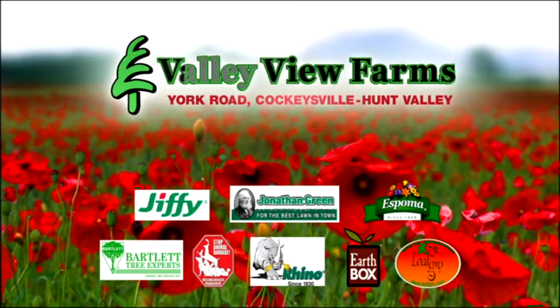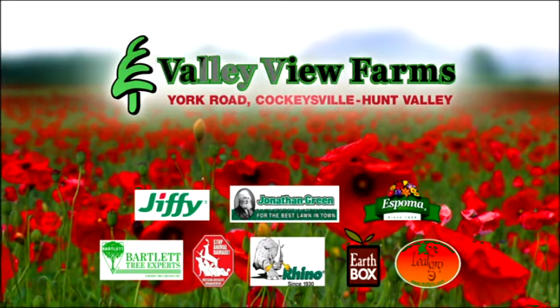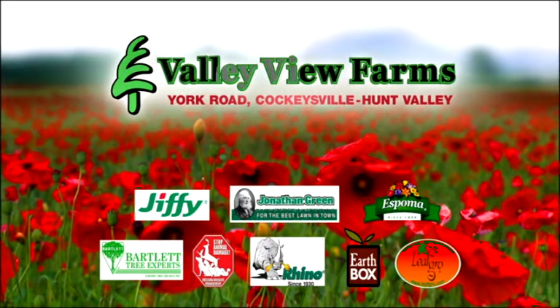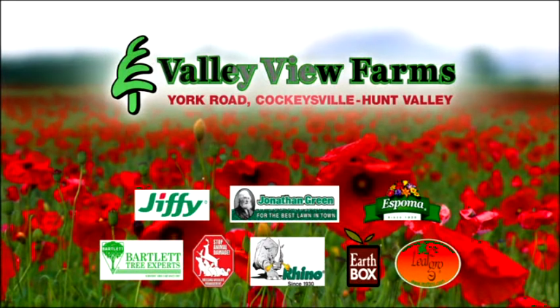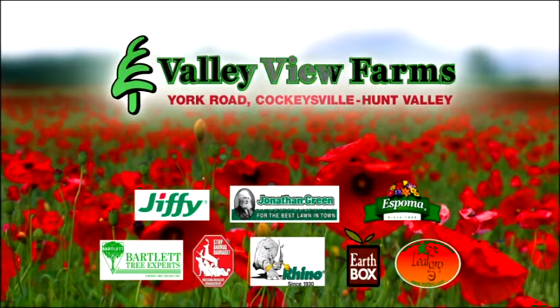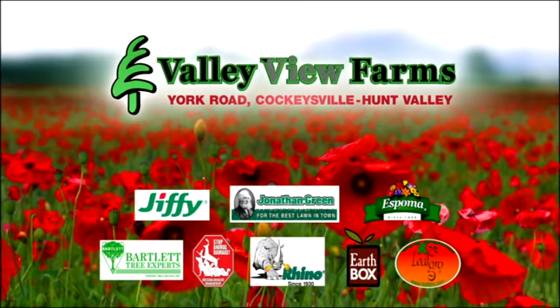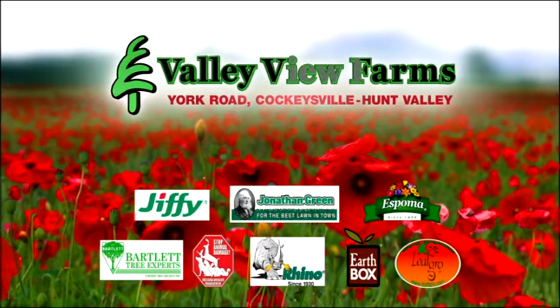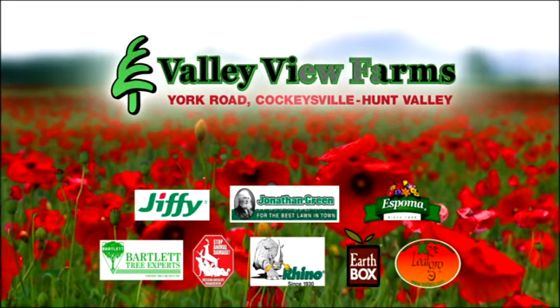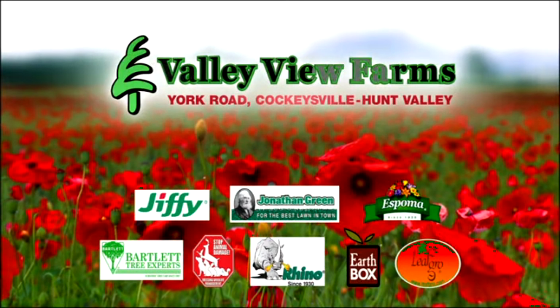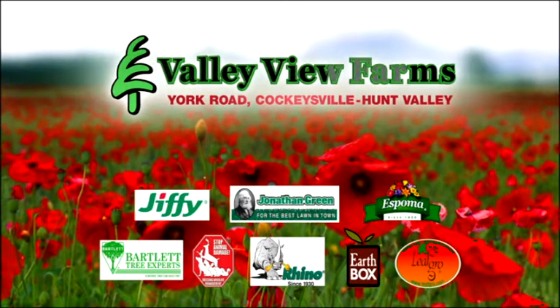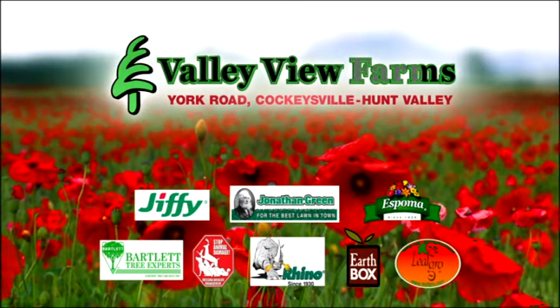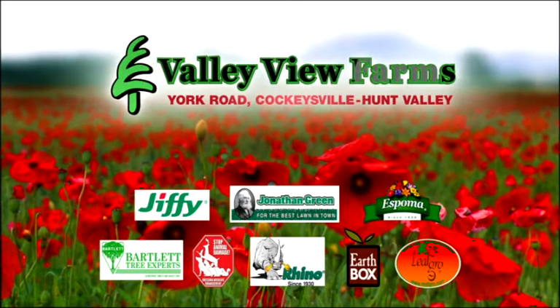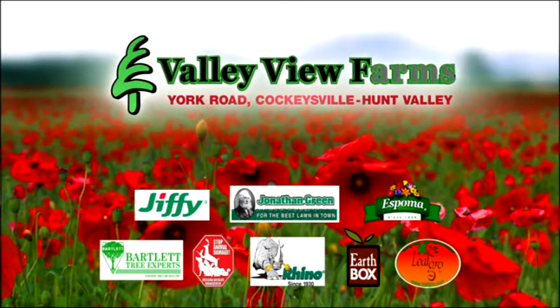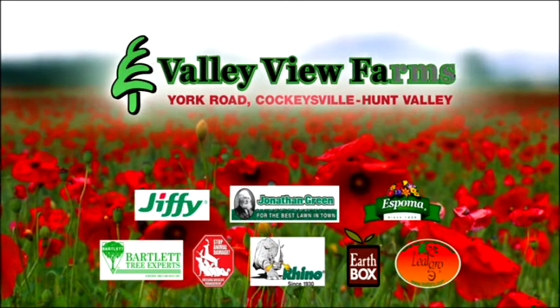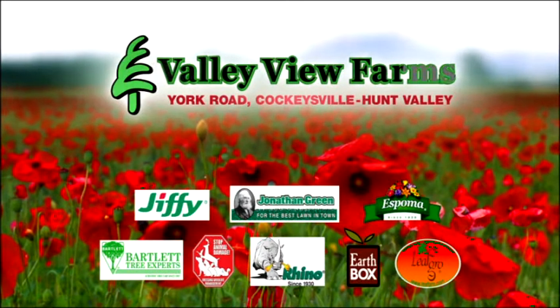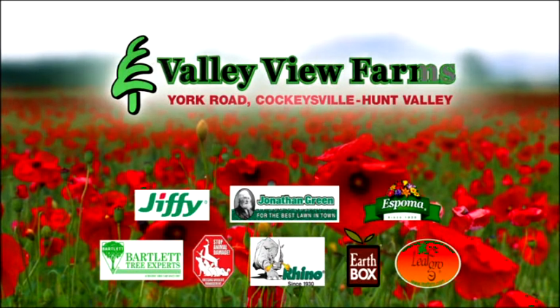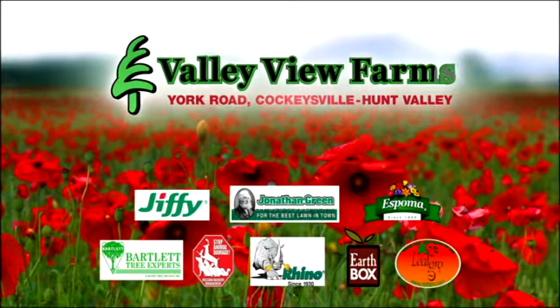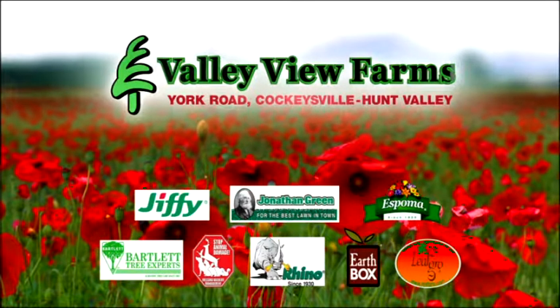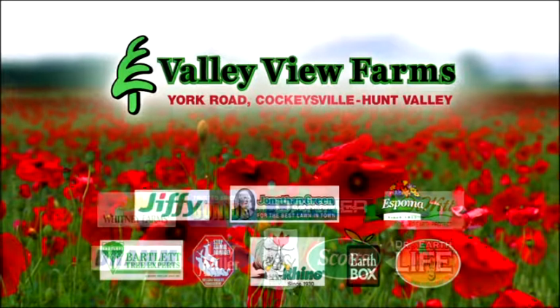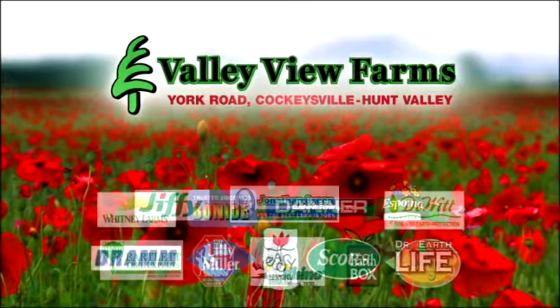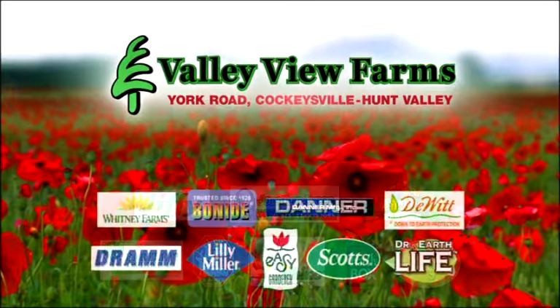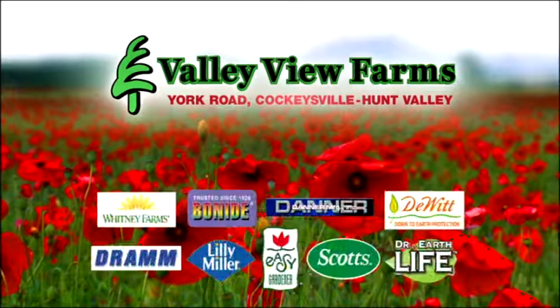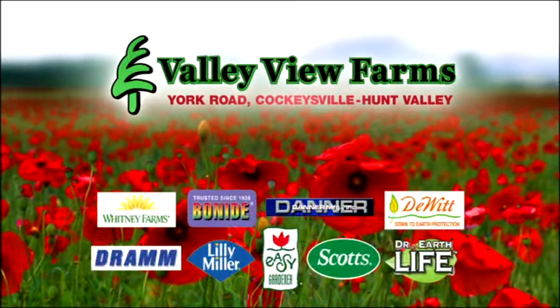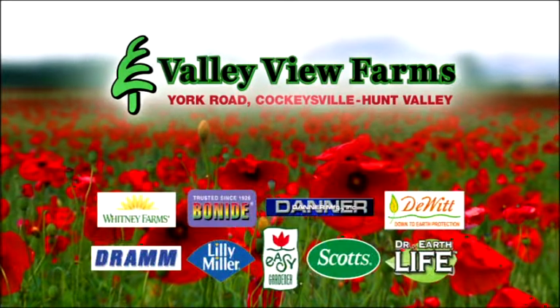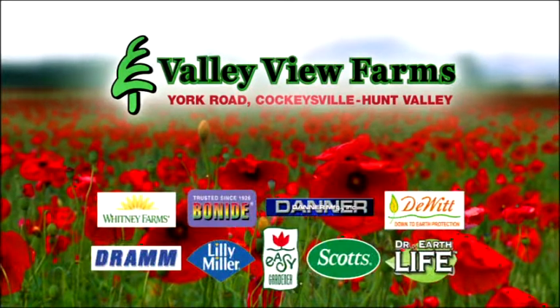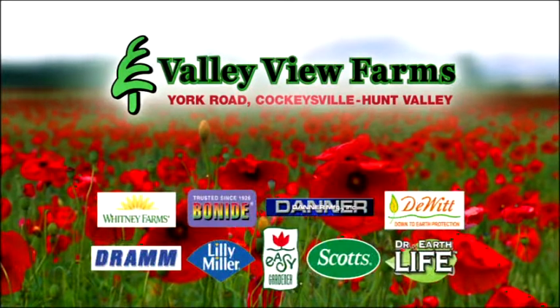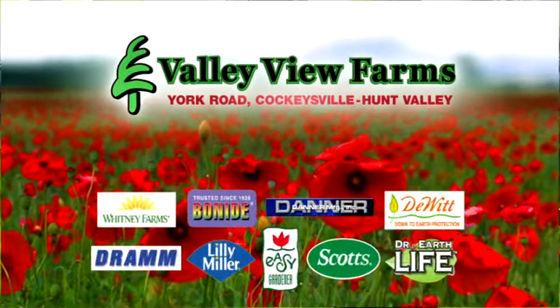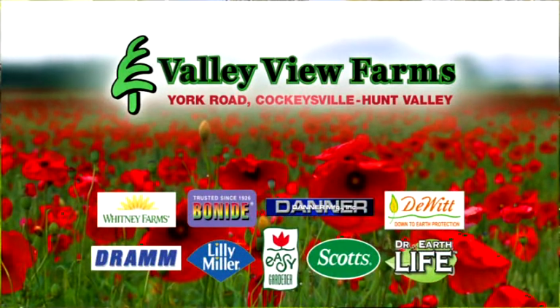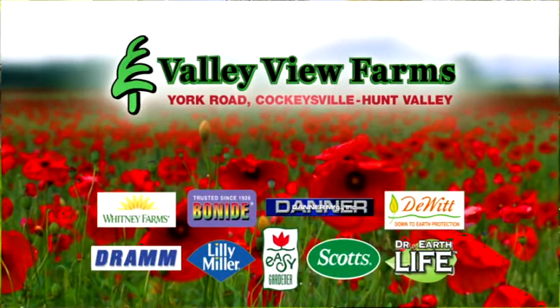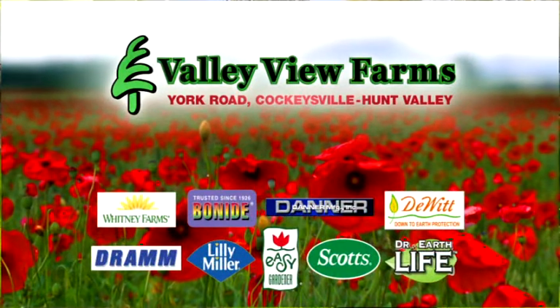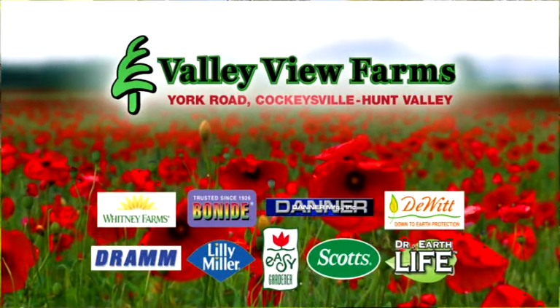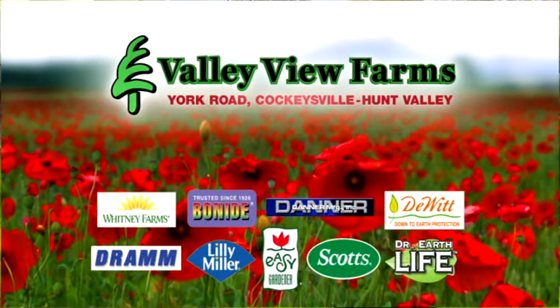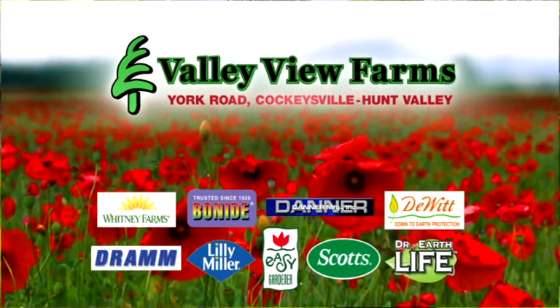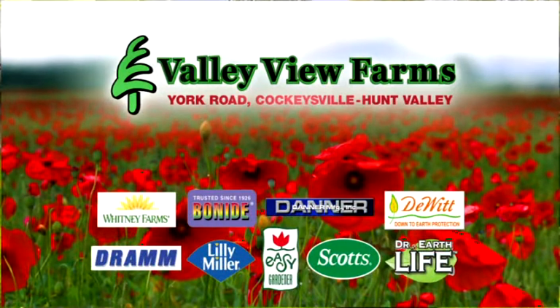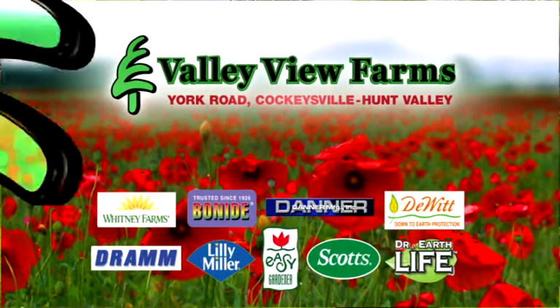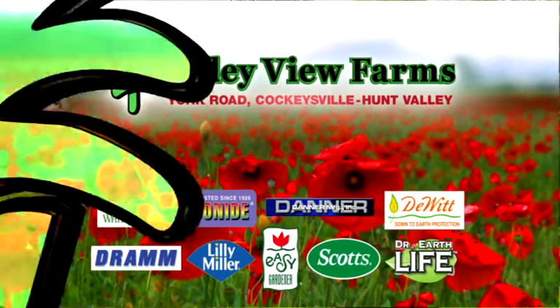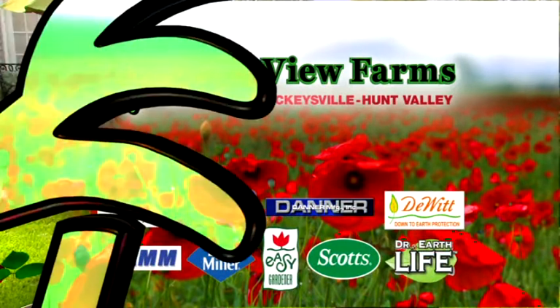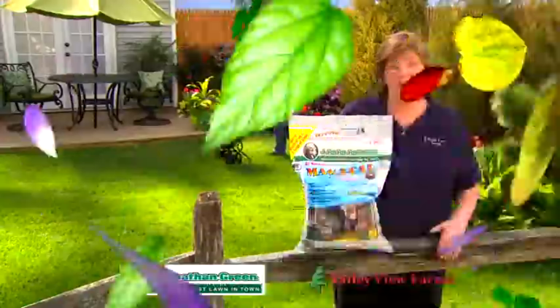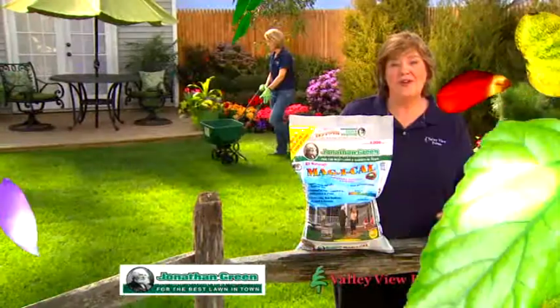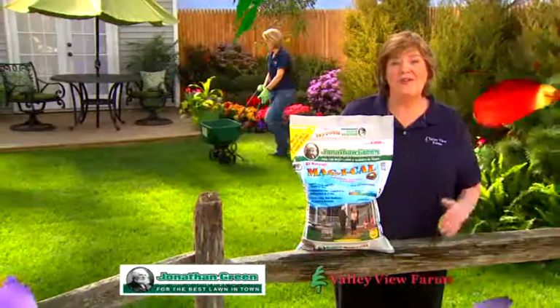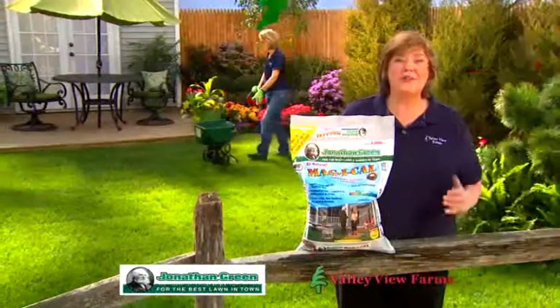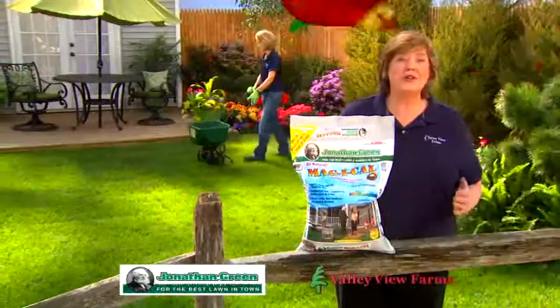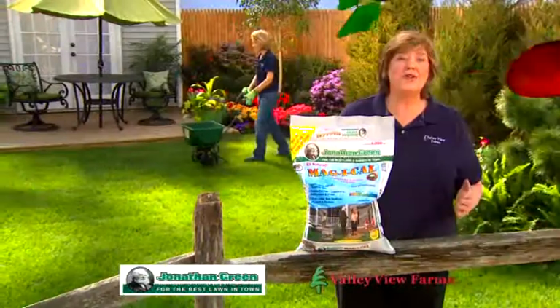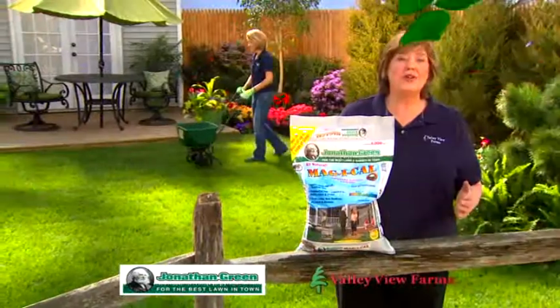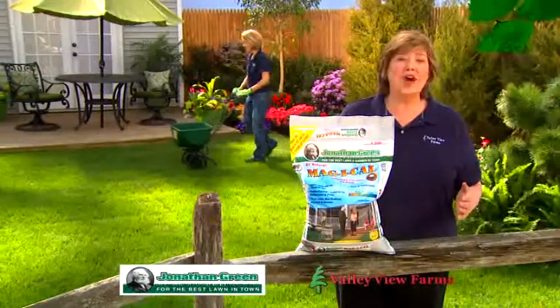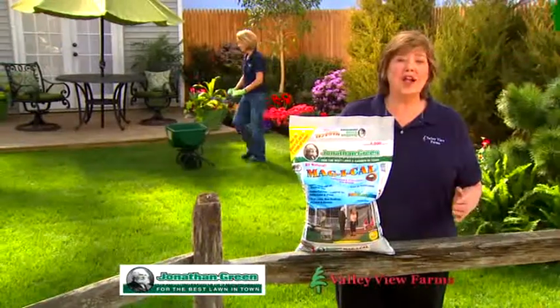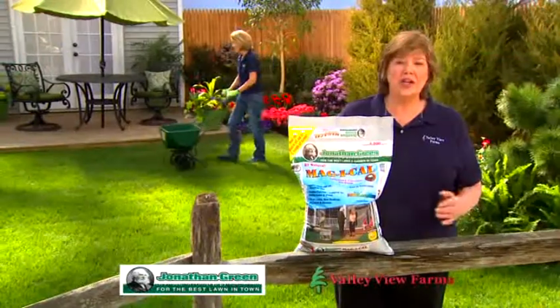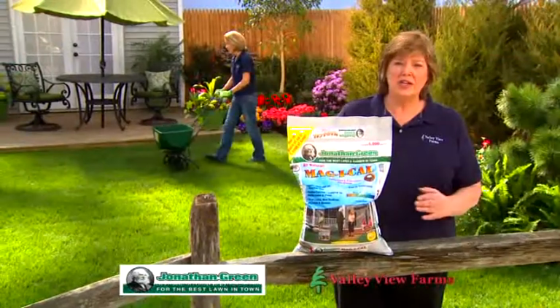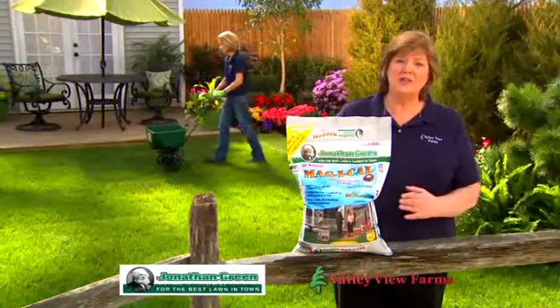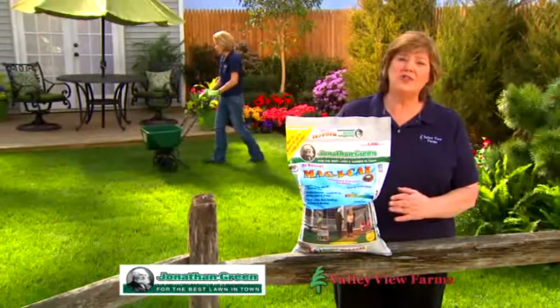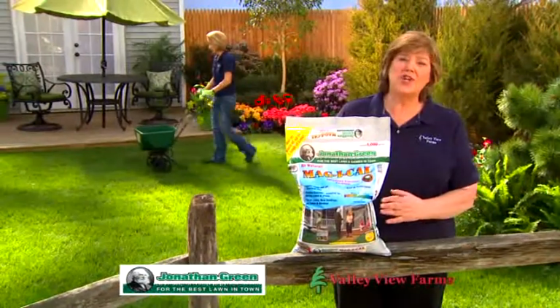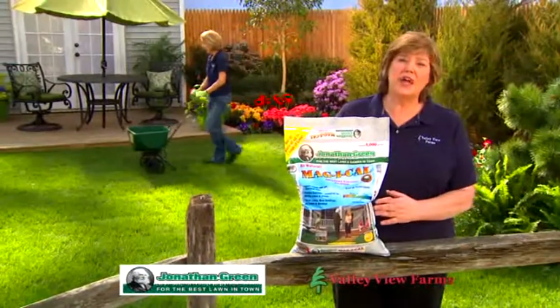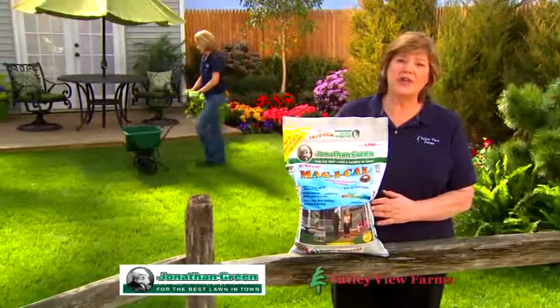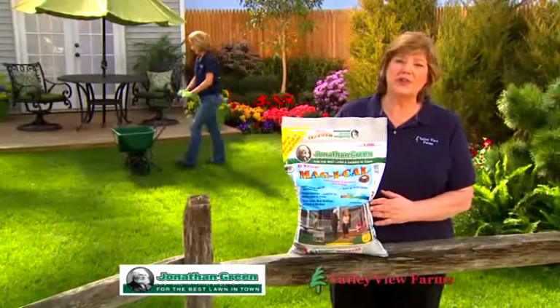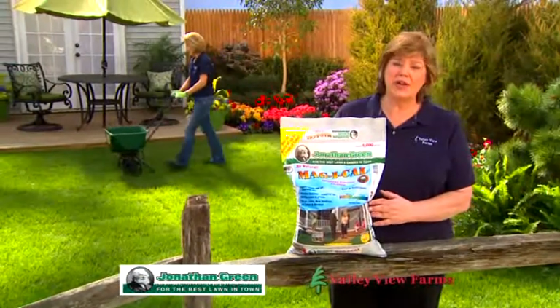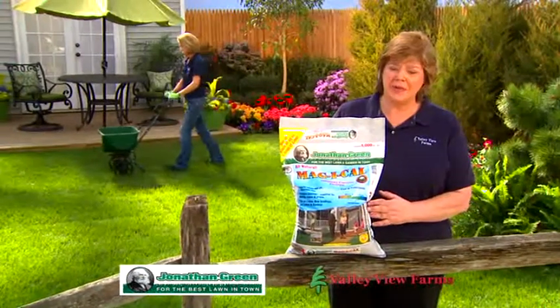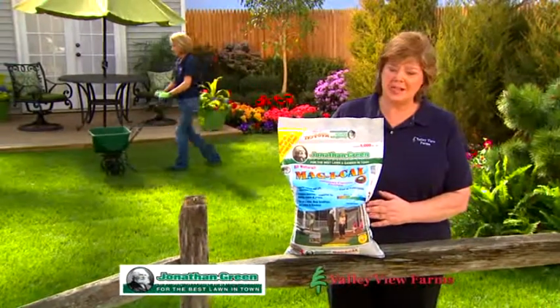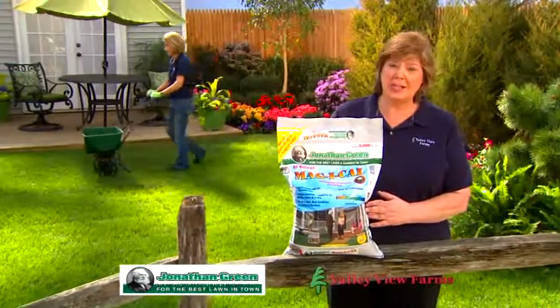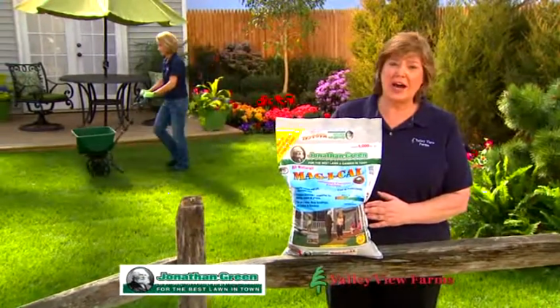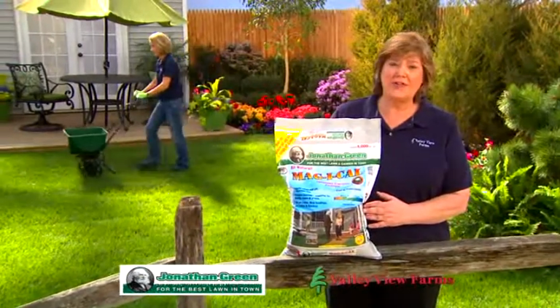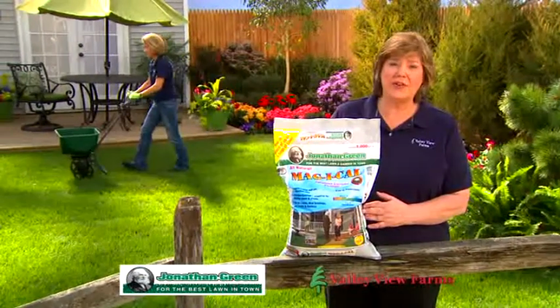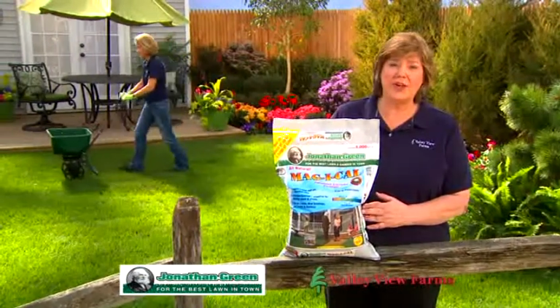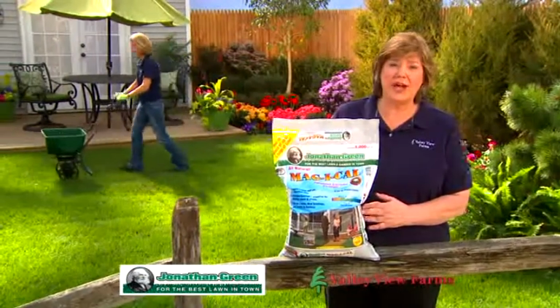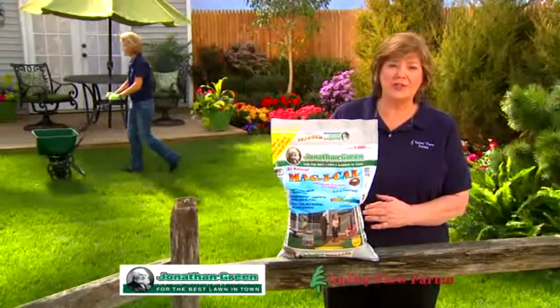Here's today's gardening tip from Carrie Engel of Valley View Farms. For a beautiful lawn, use Jonathan Green Magi-Cow fertilizer.